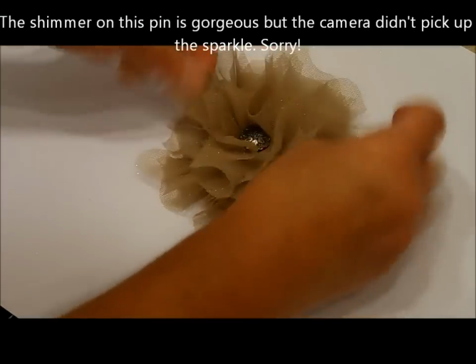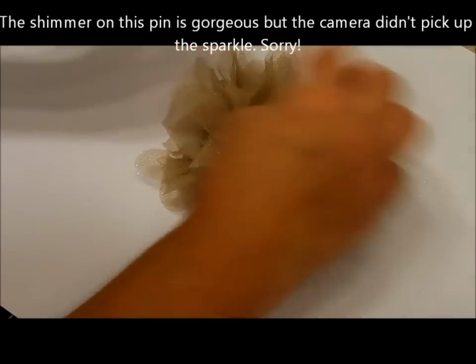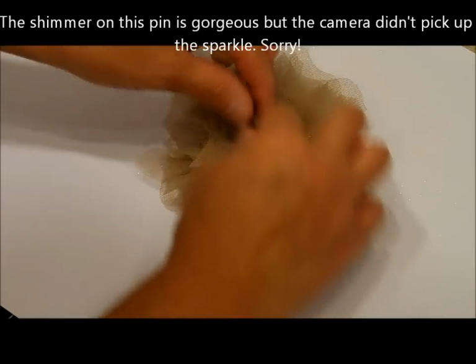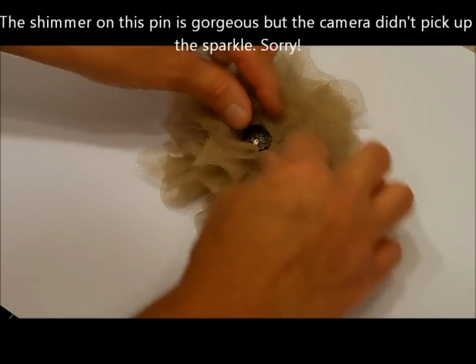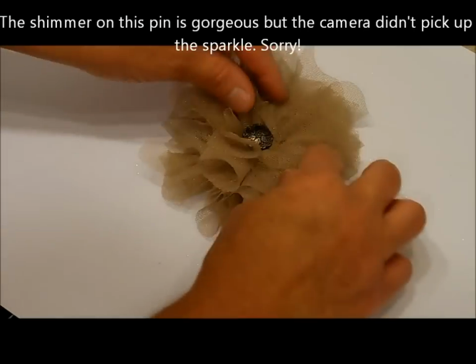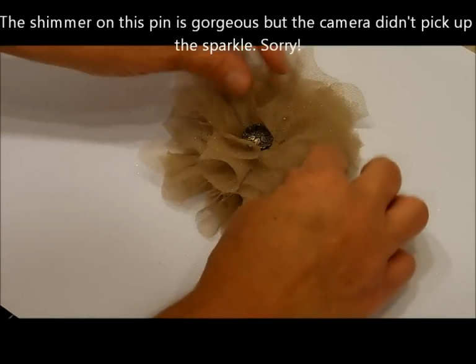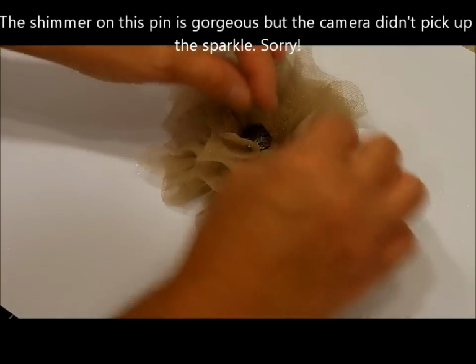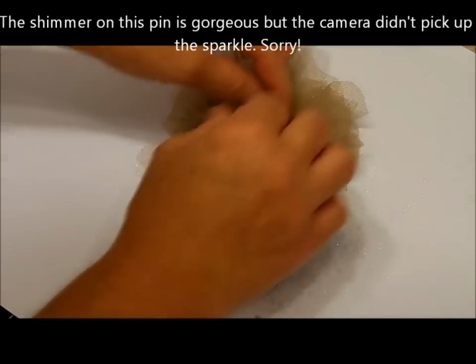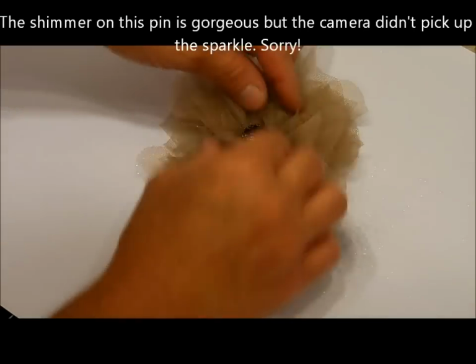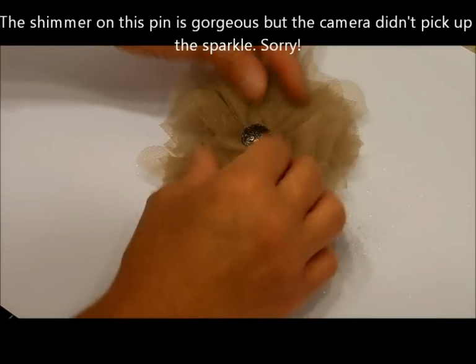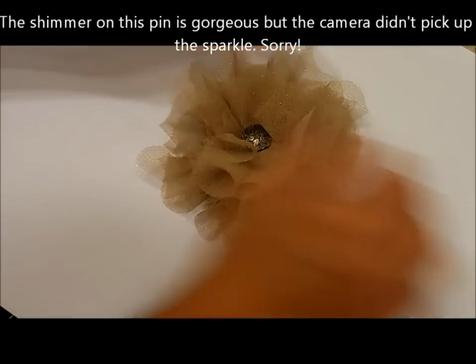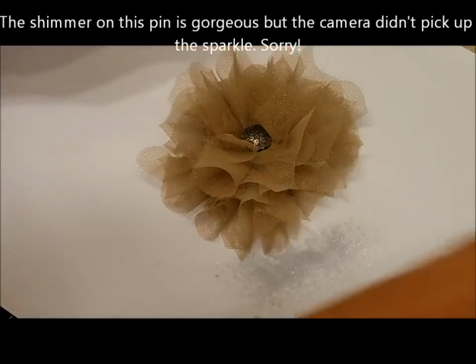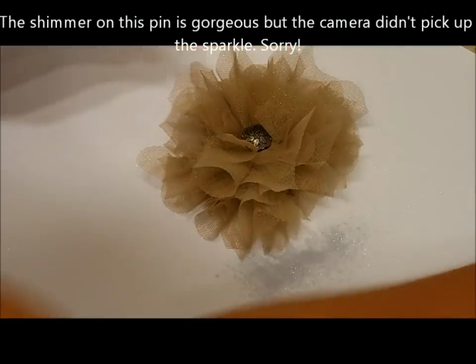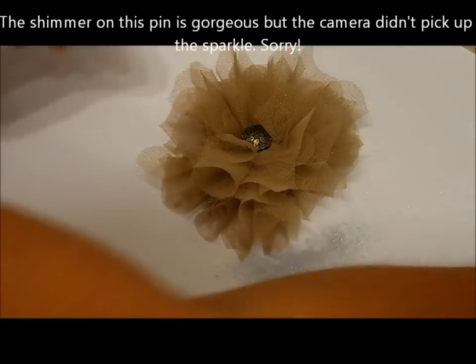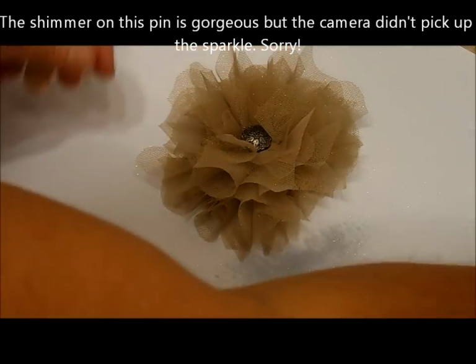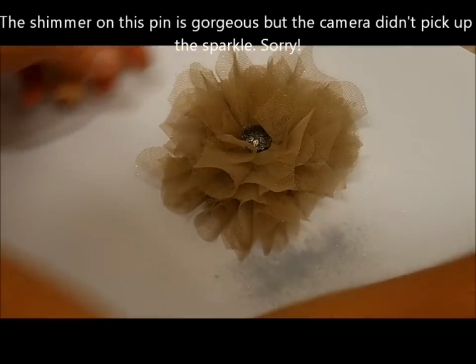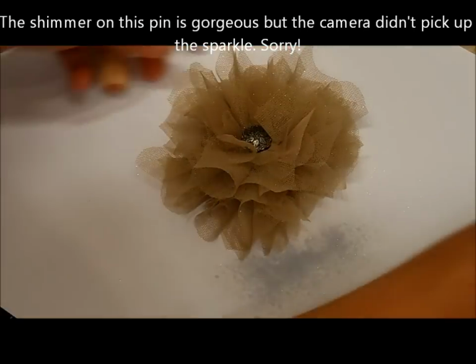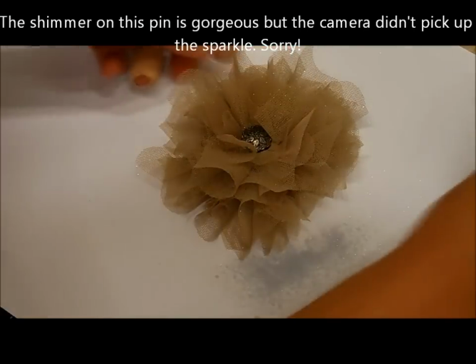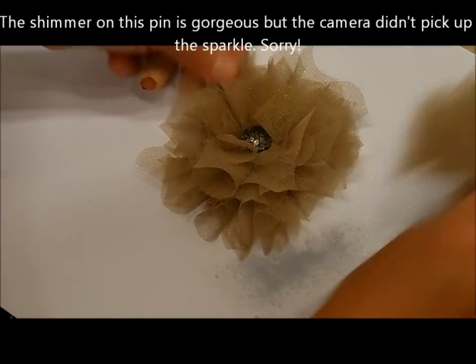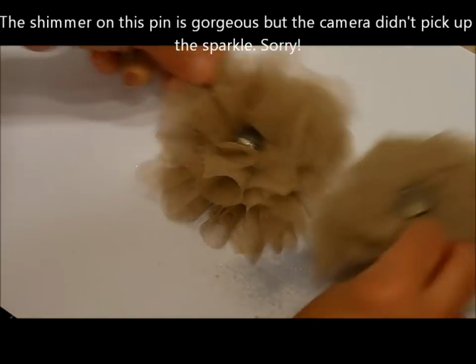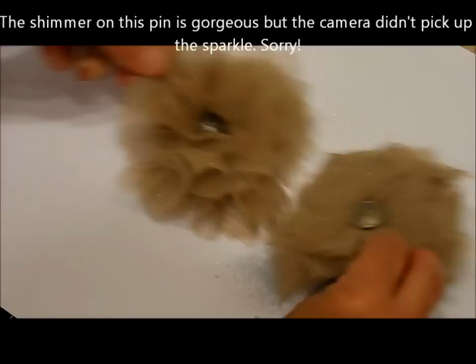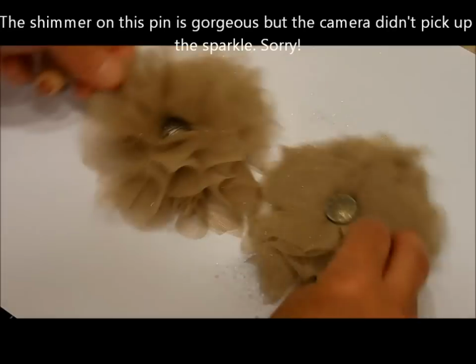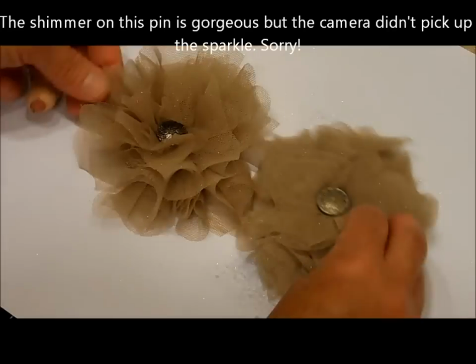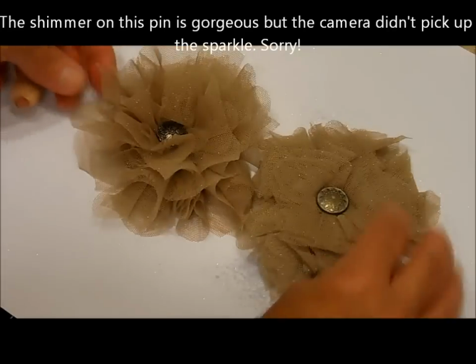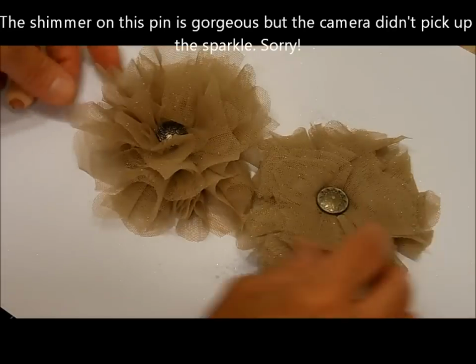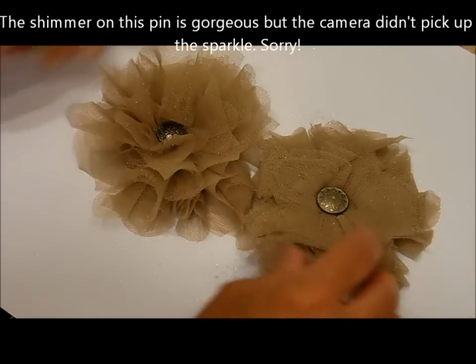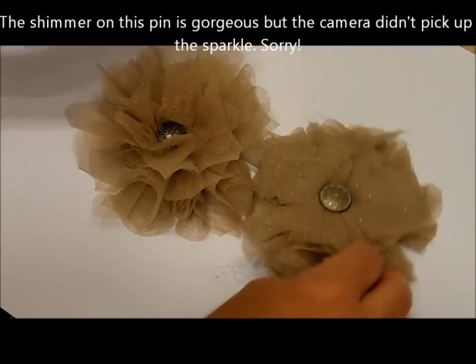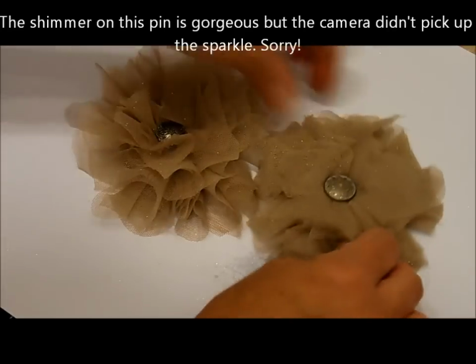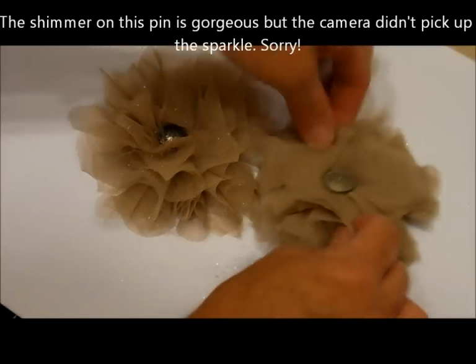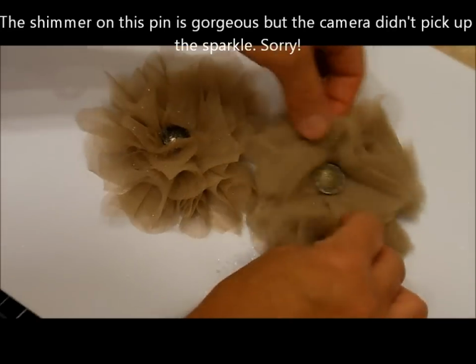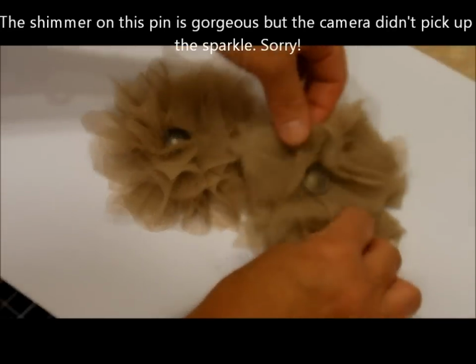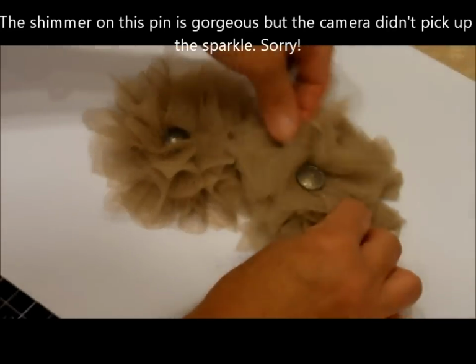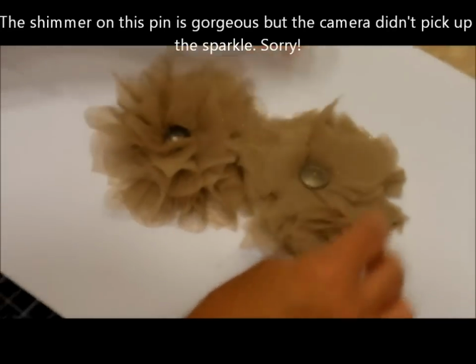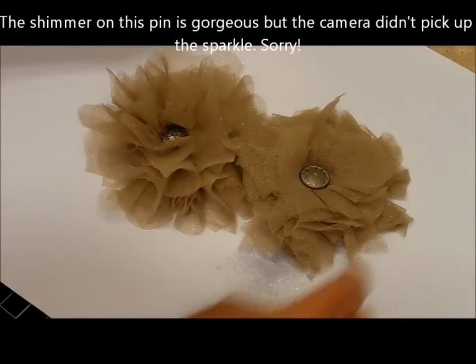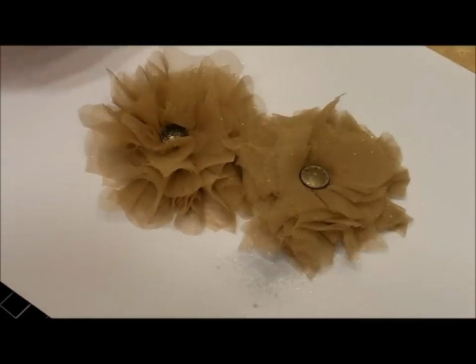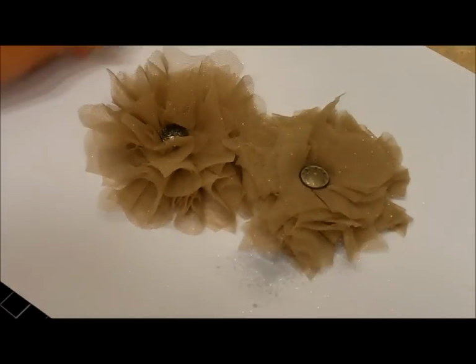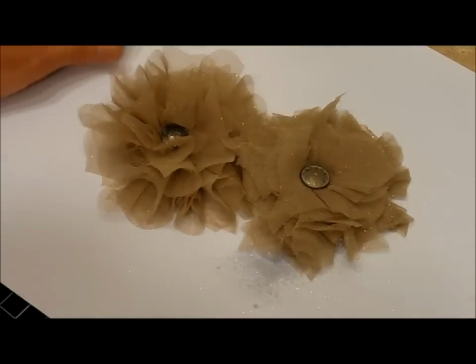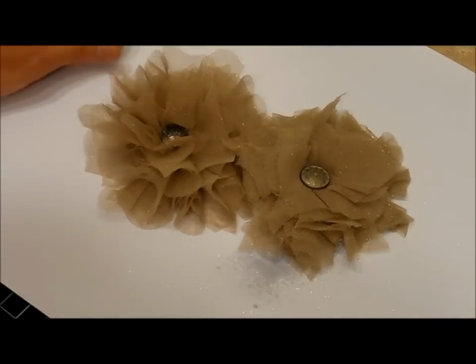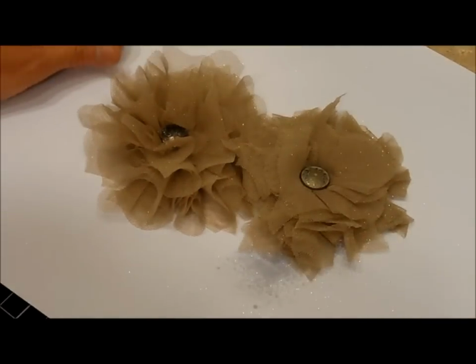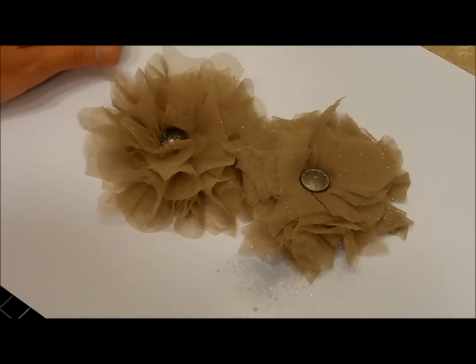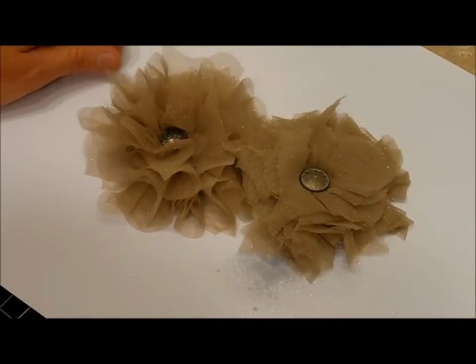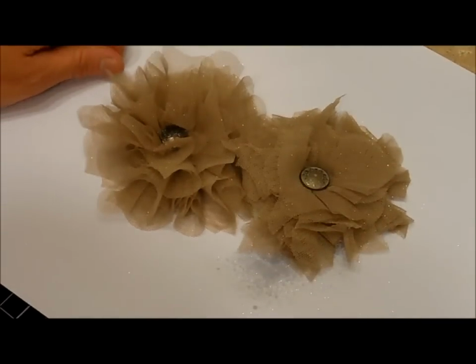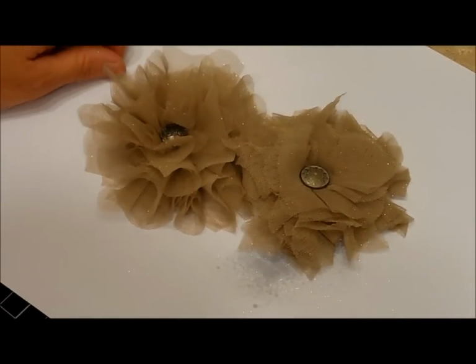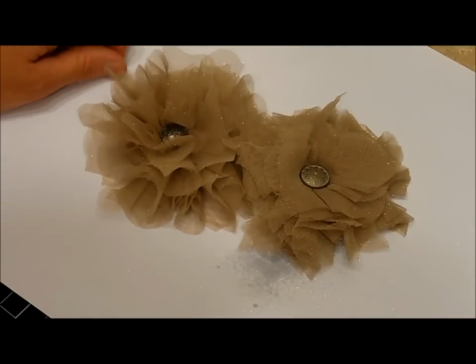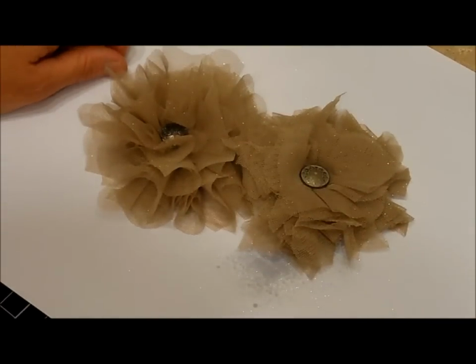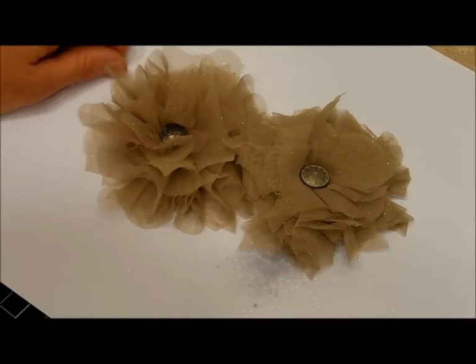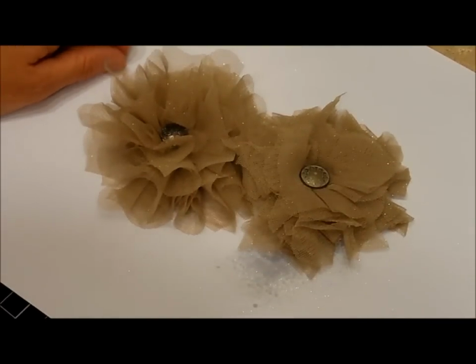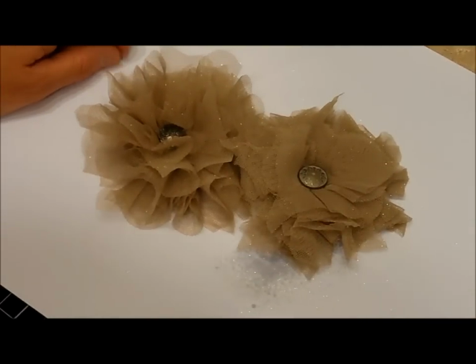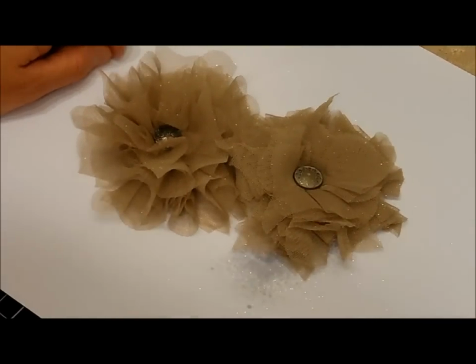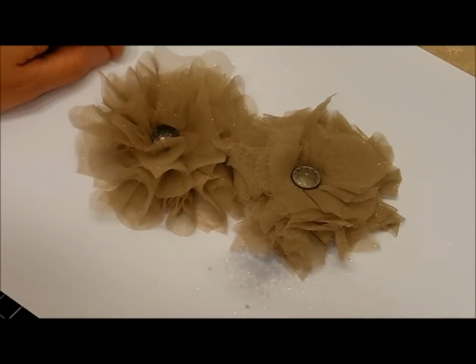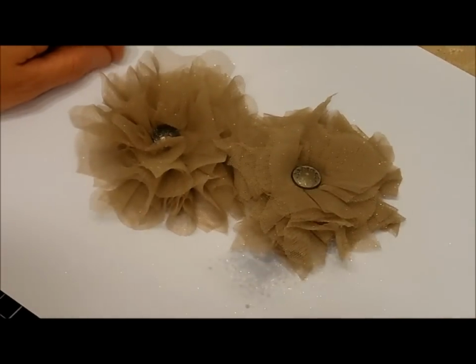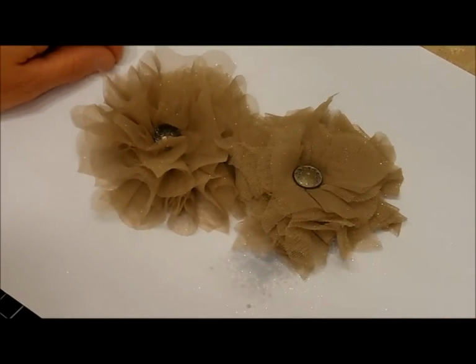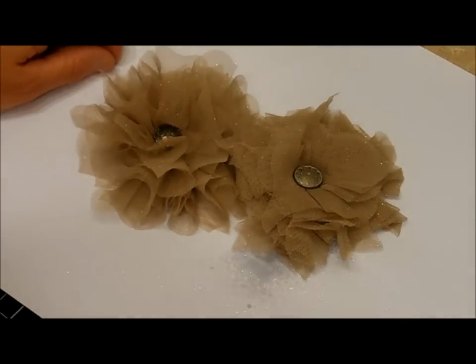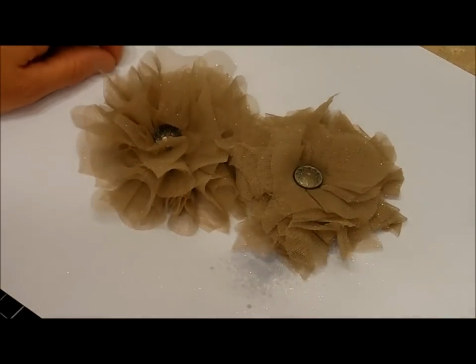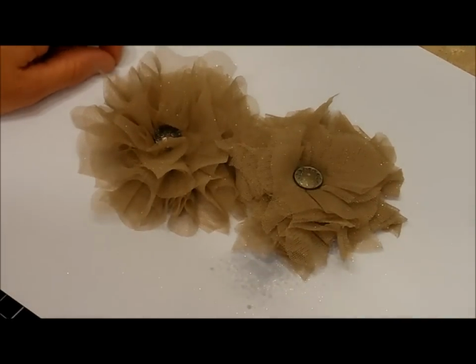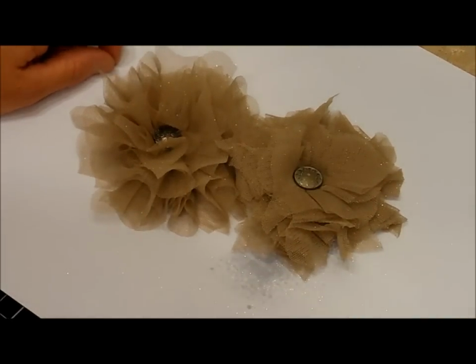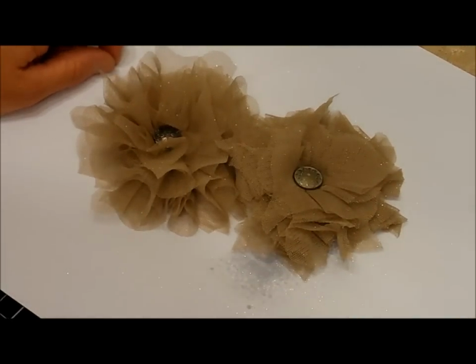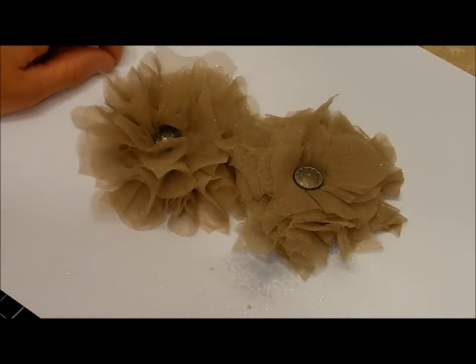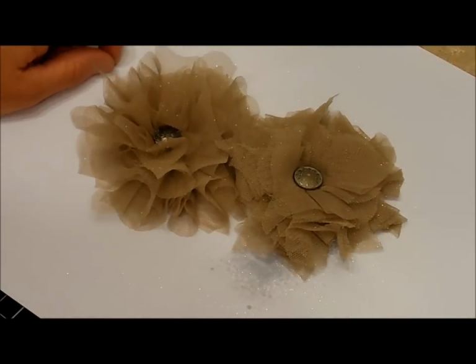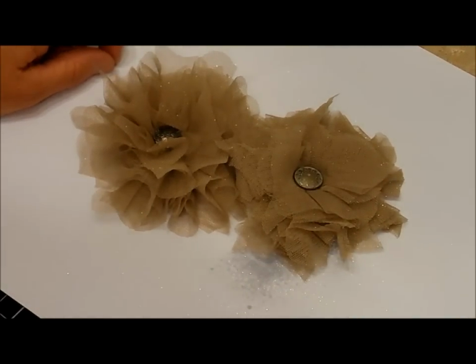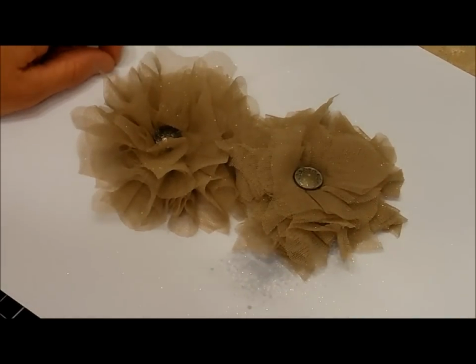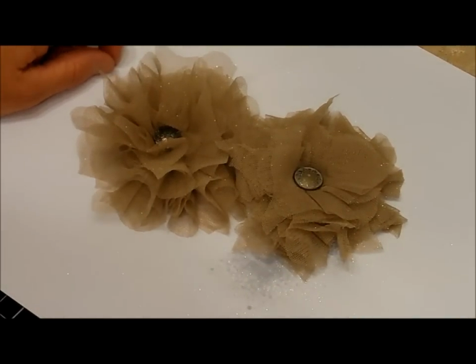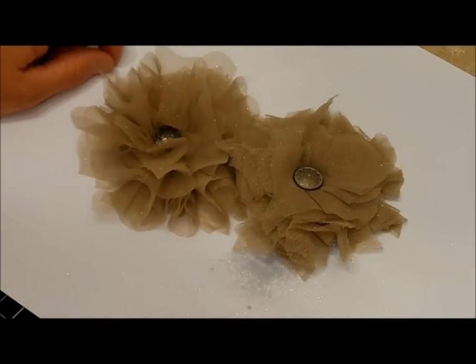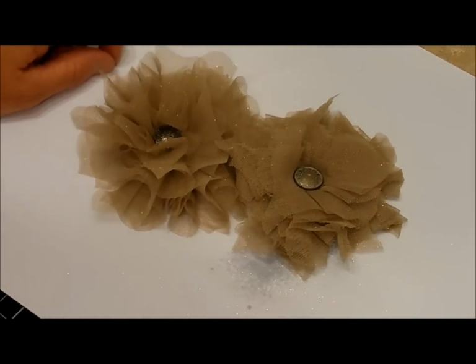So there we go — we have your vintage pin. I hope to see you next week for Make It Monday.